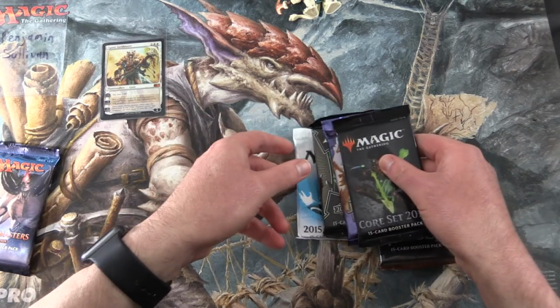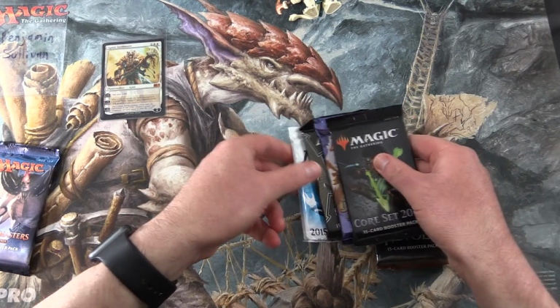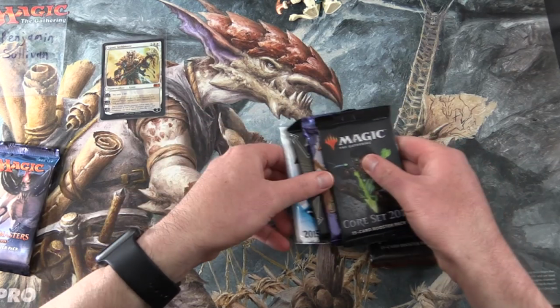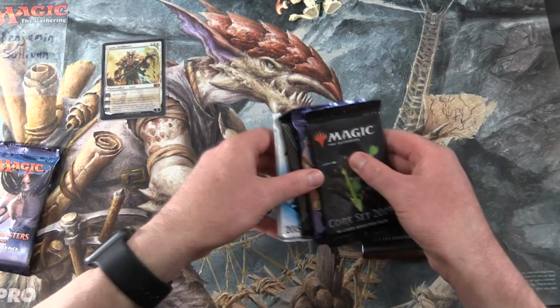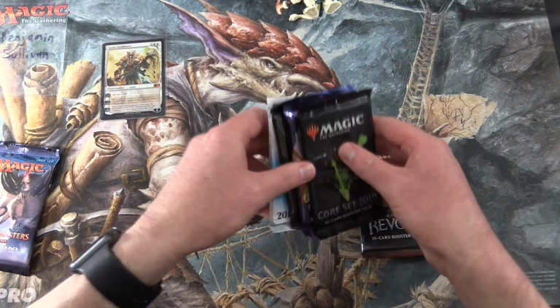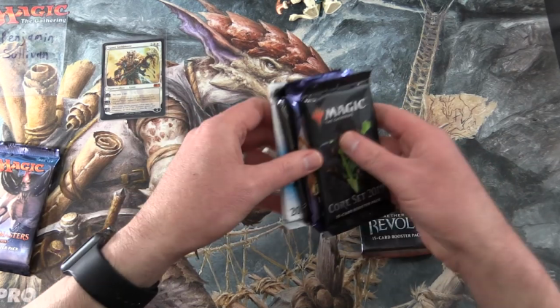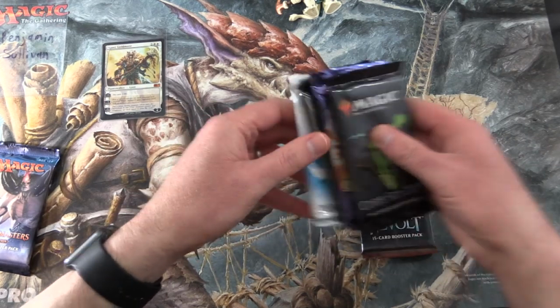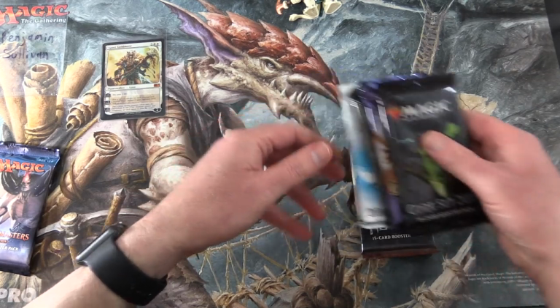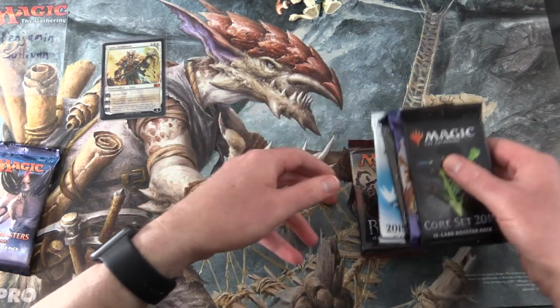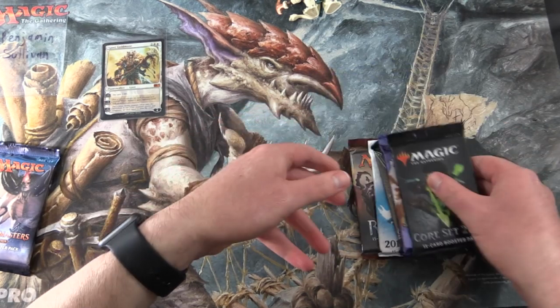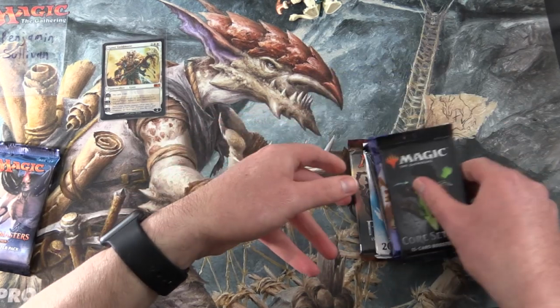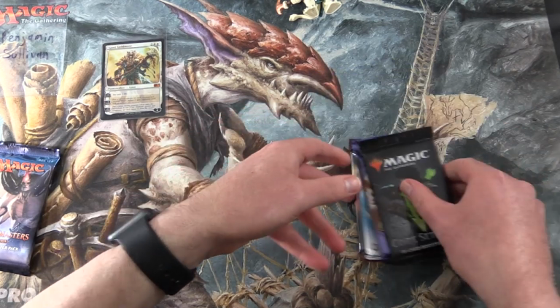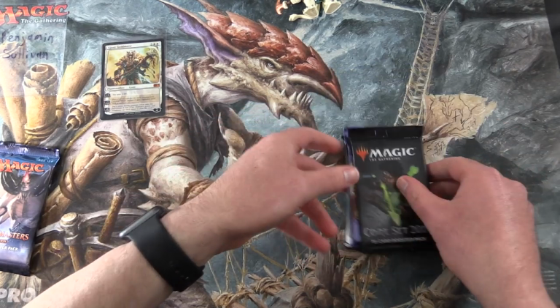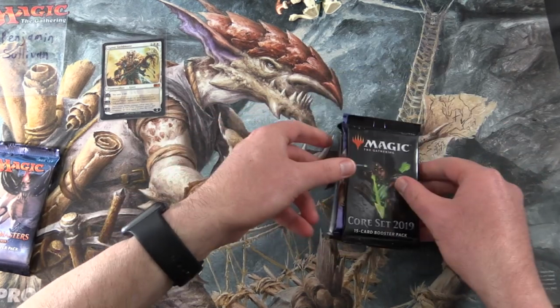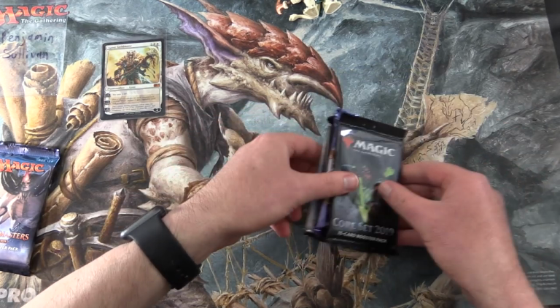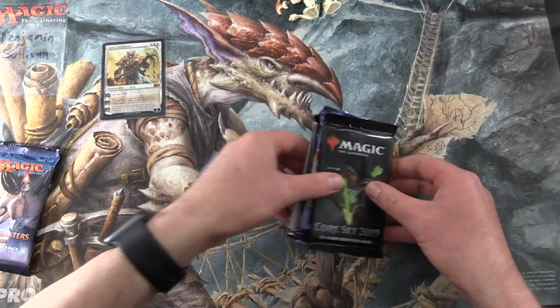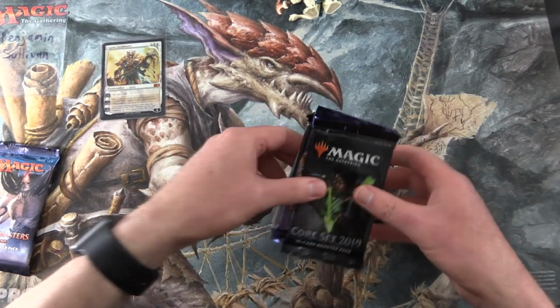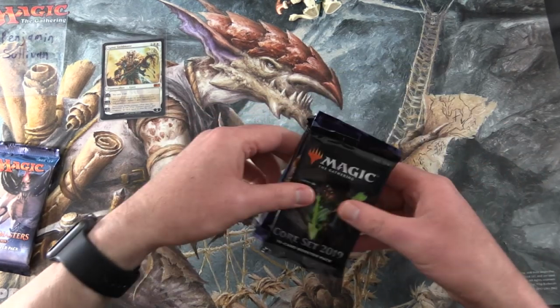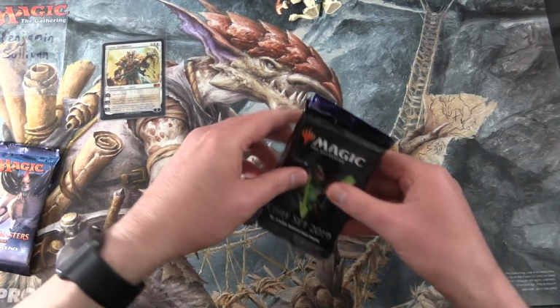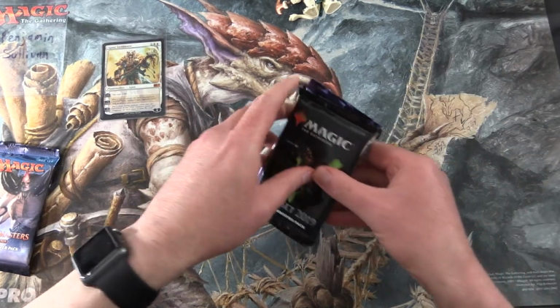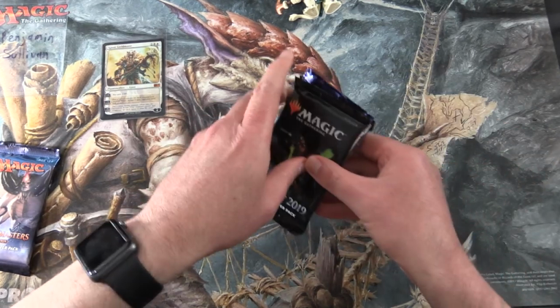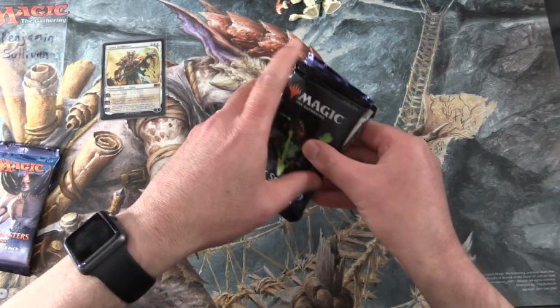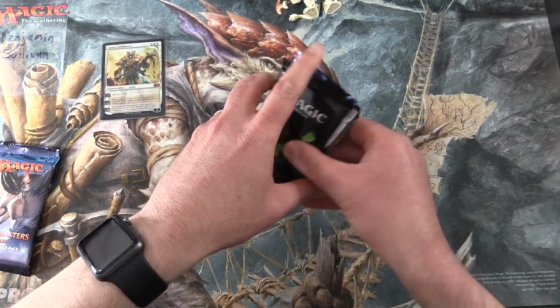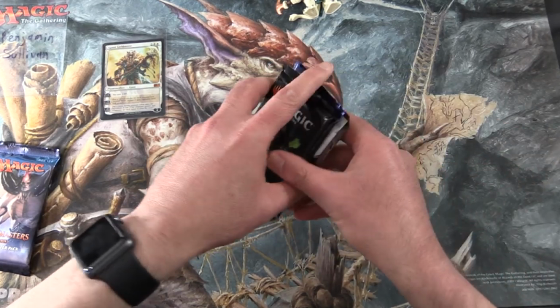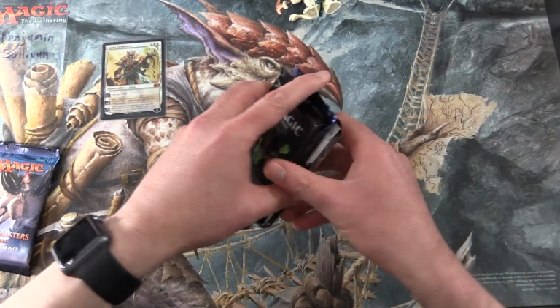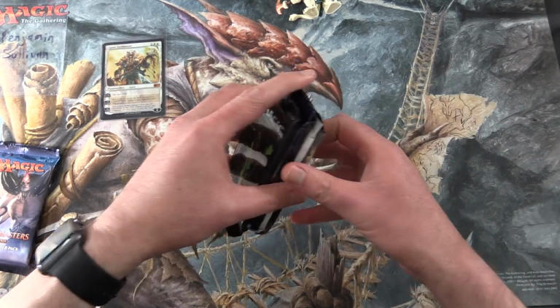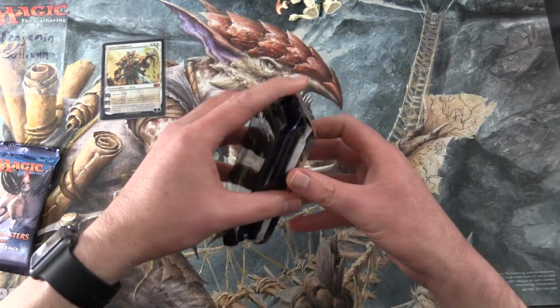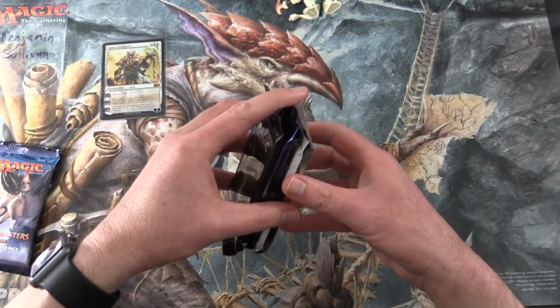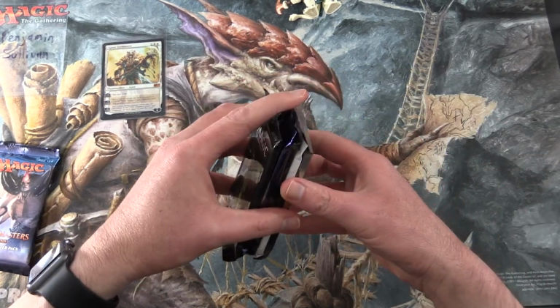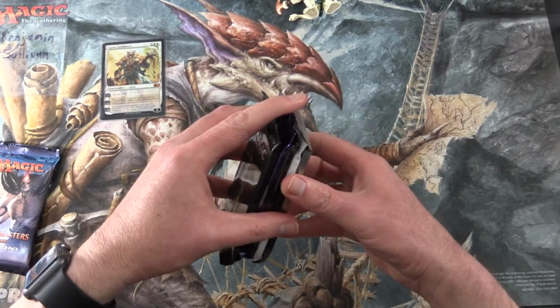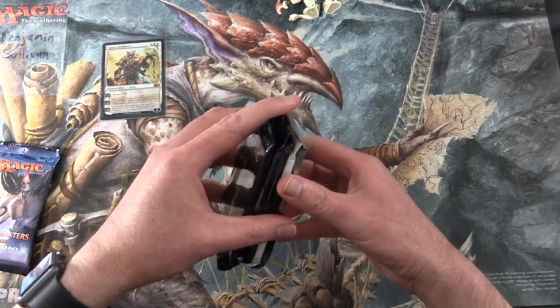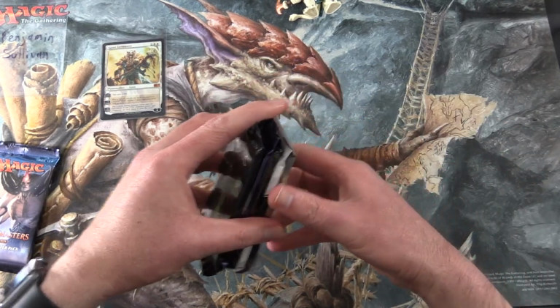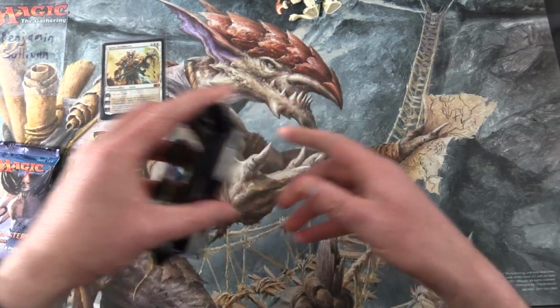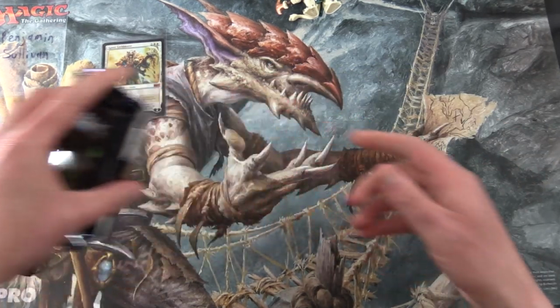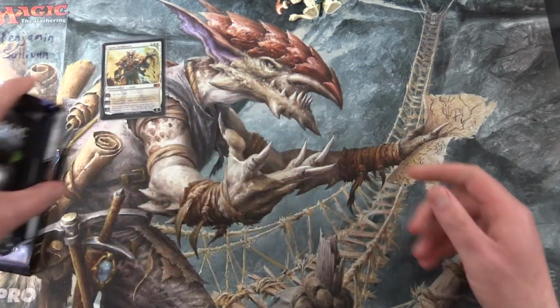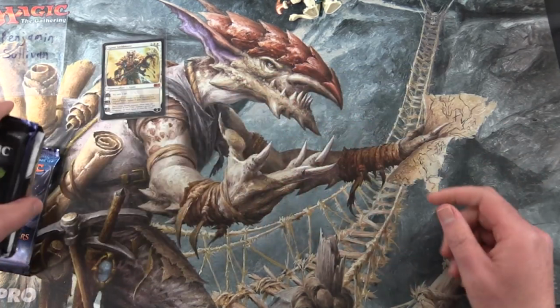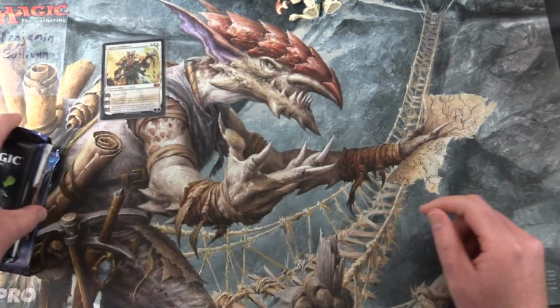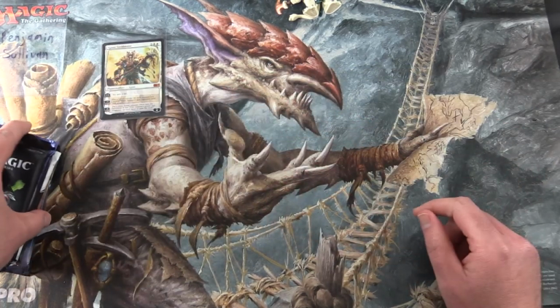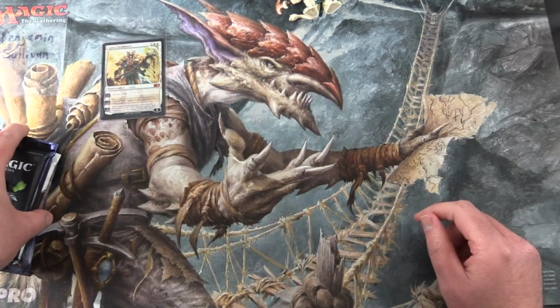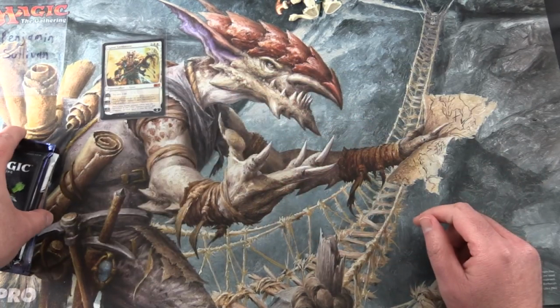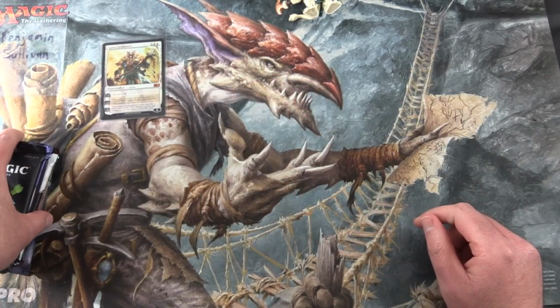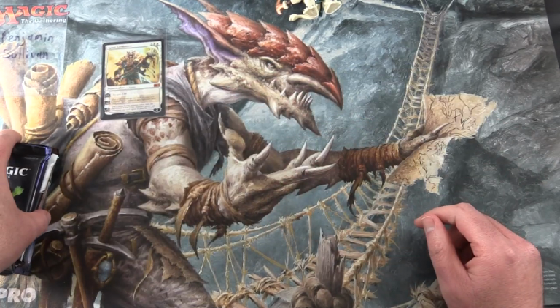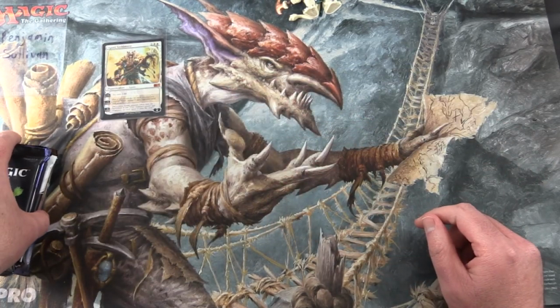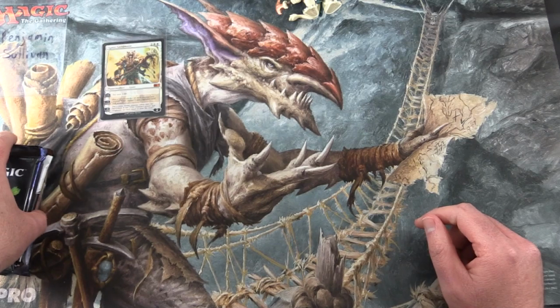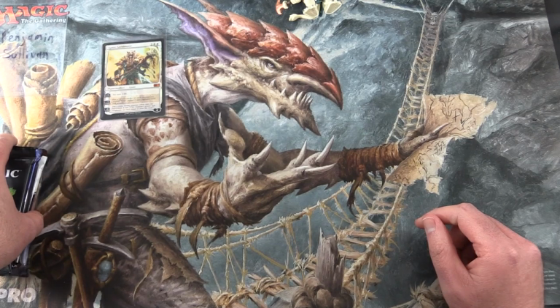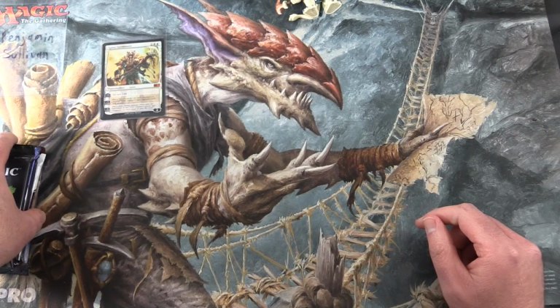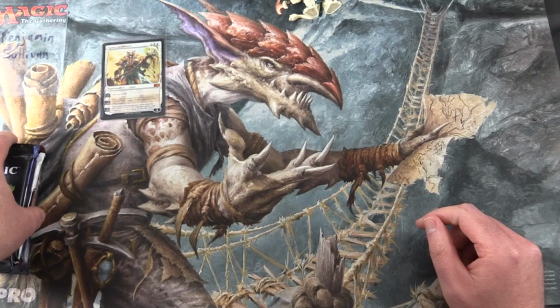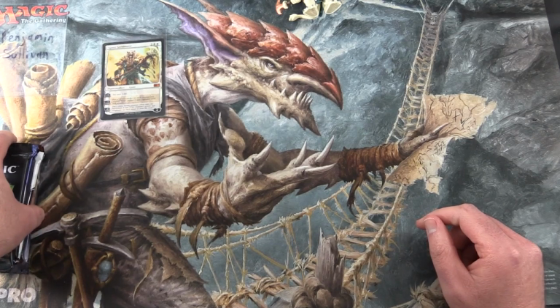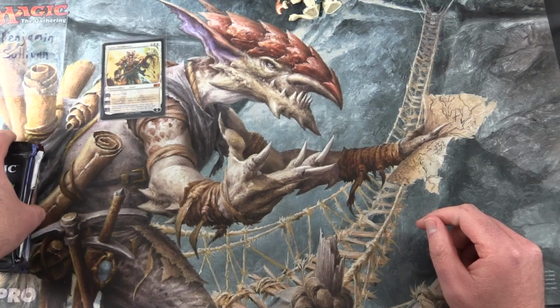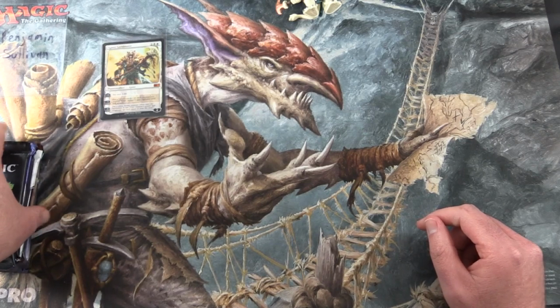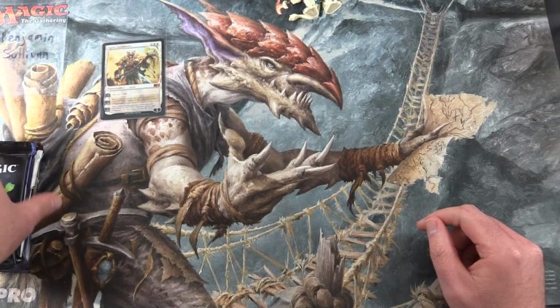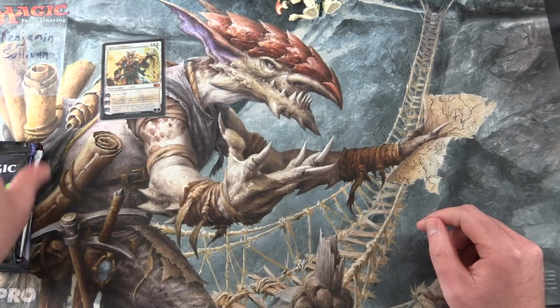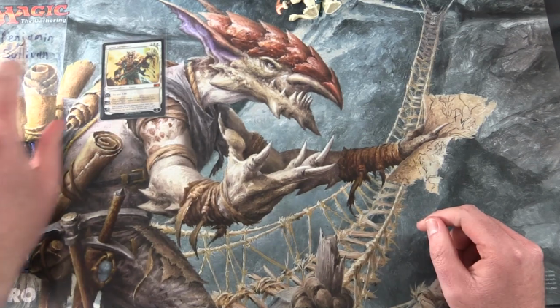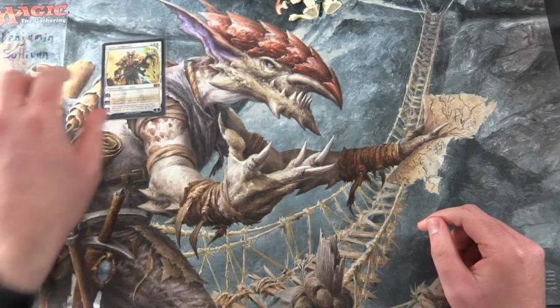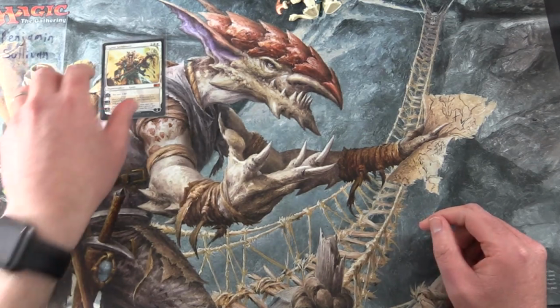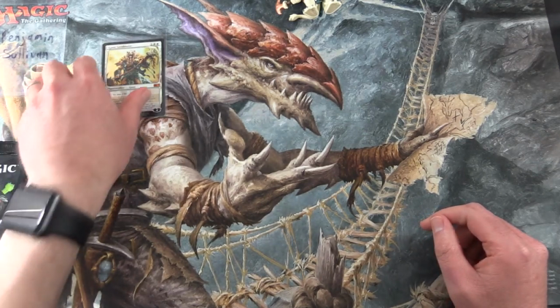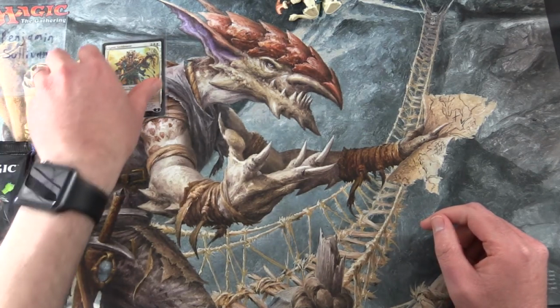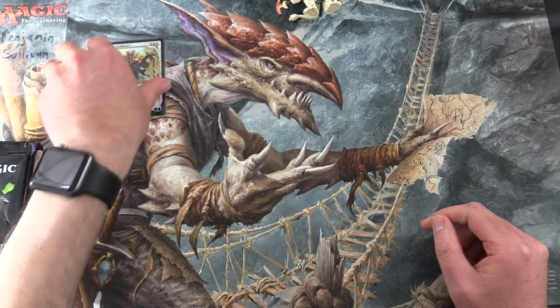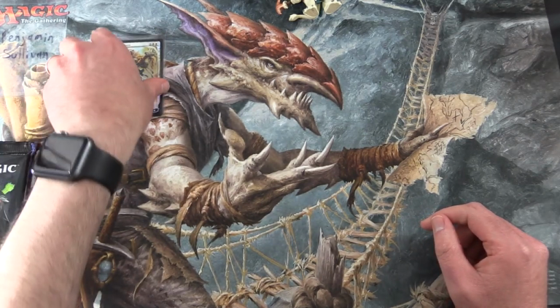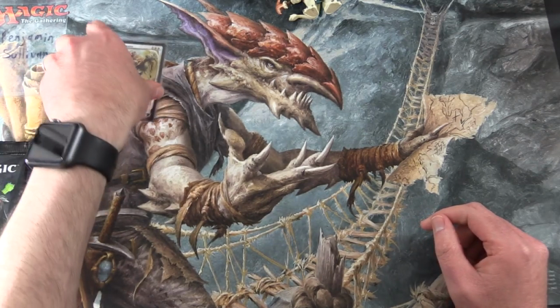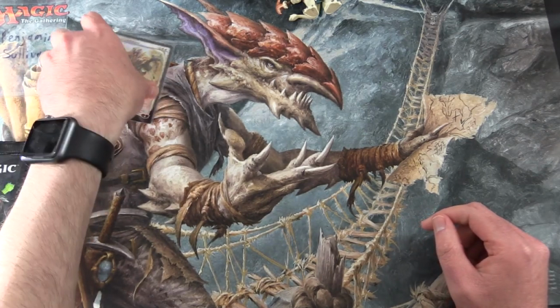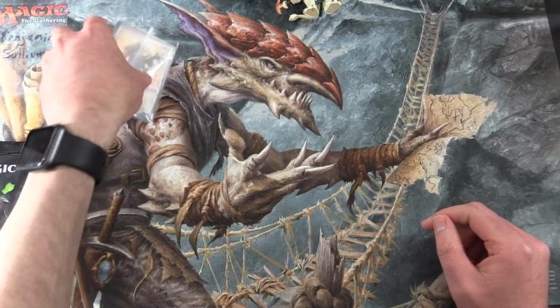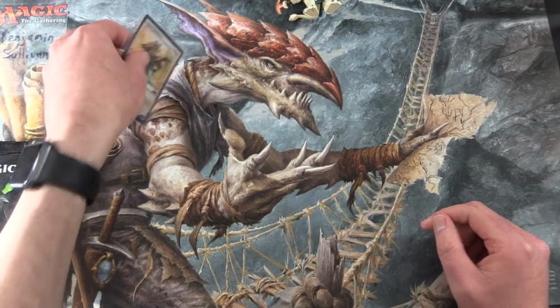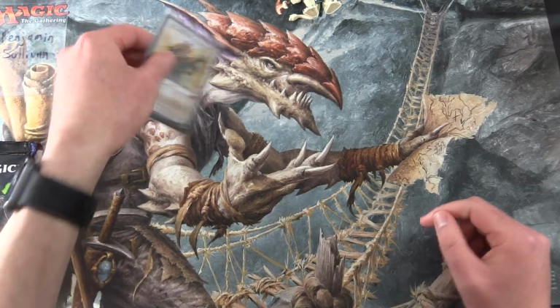We've got a lot of core sets here, because there's a theme in case you haven't guessed it already.